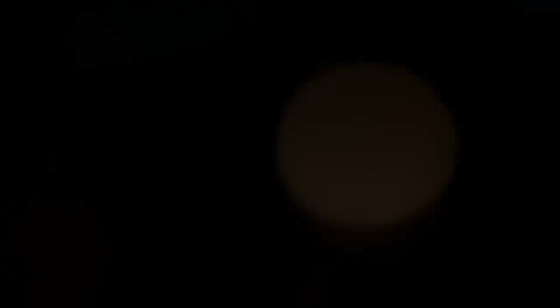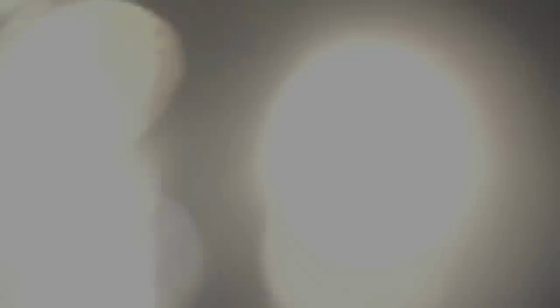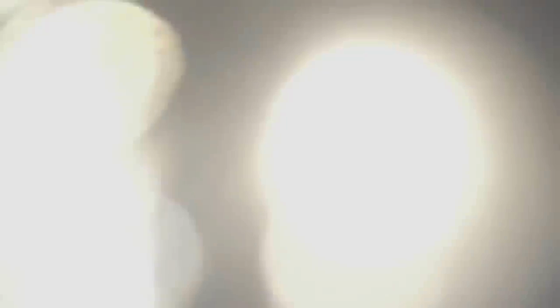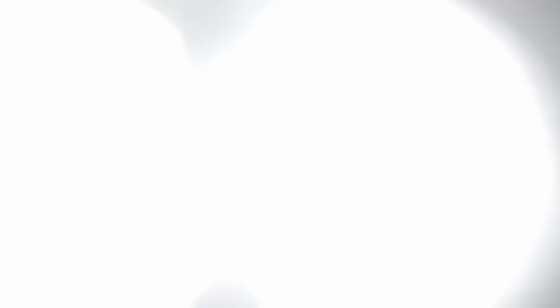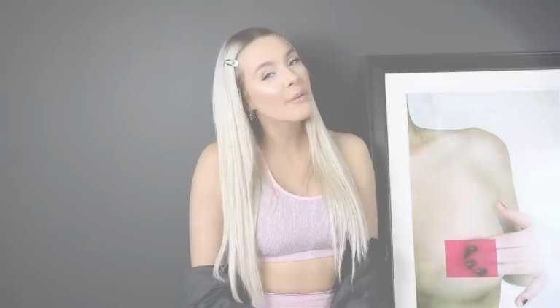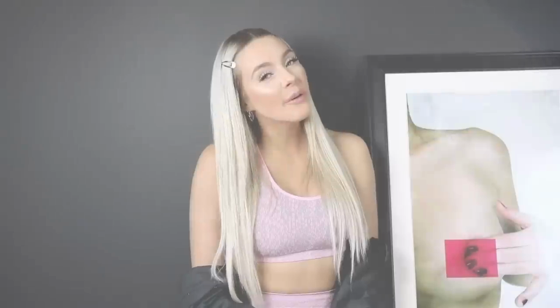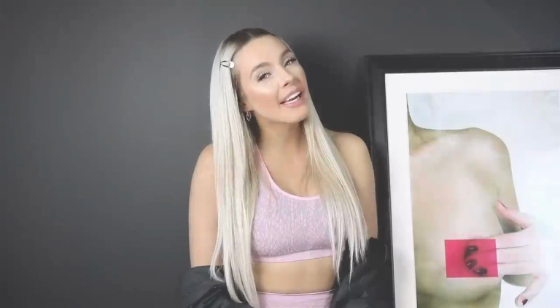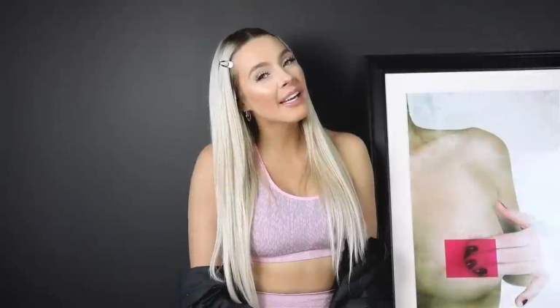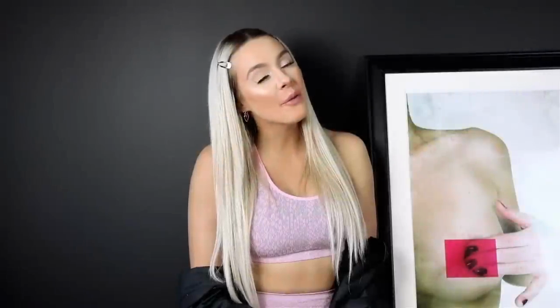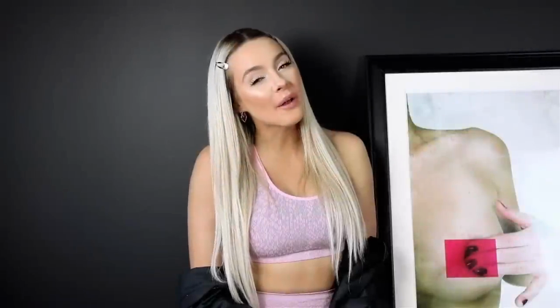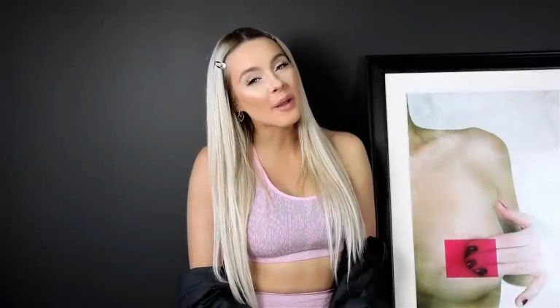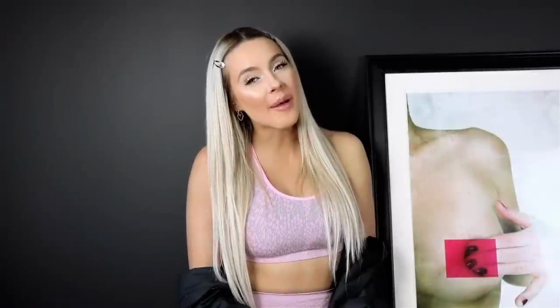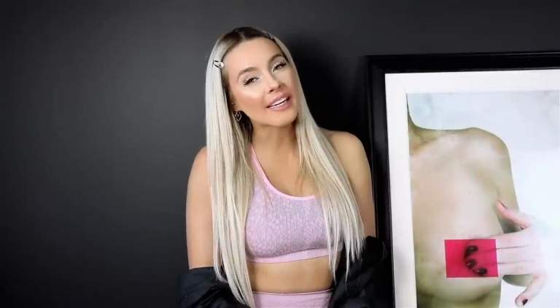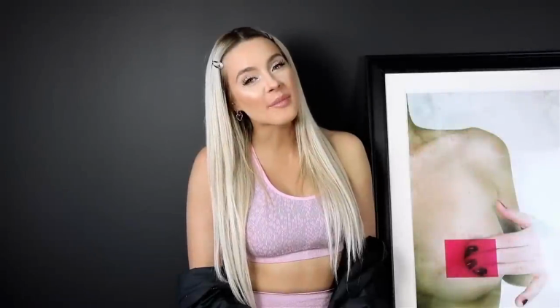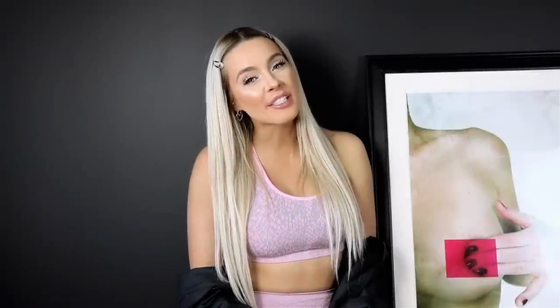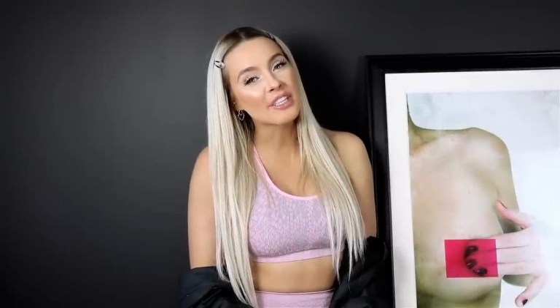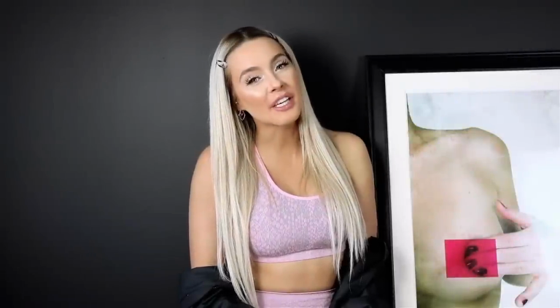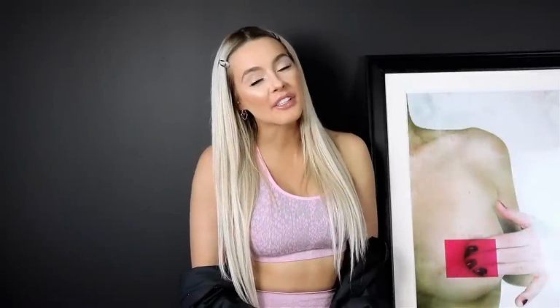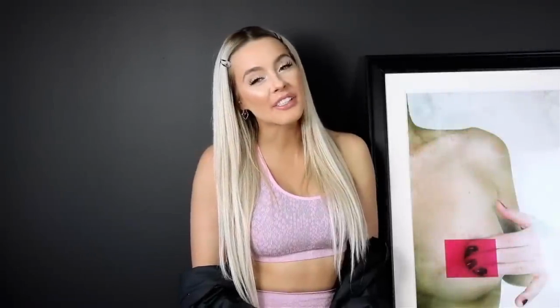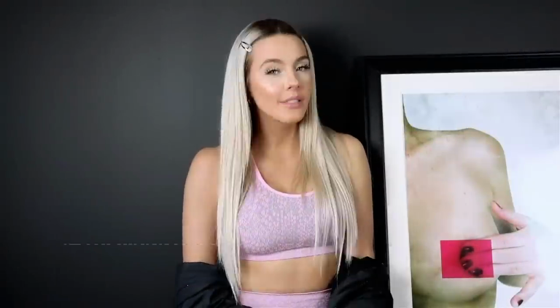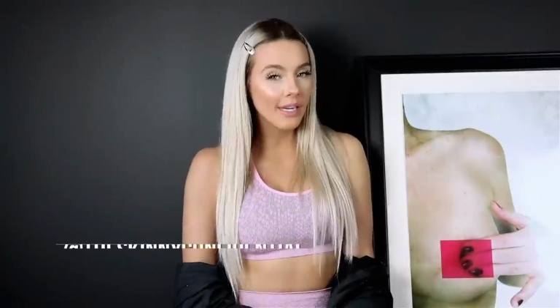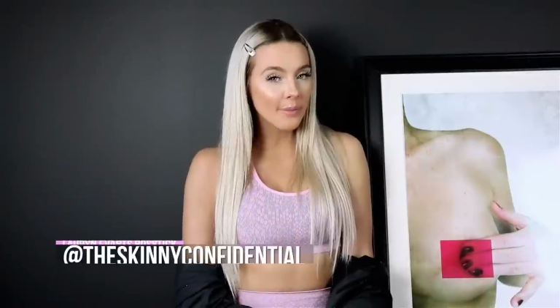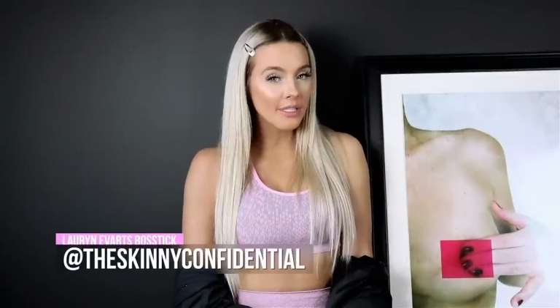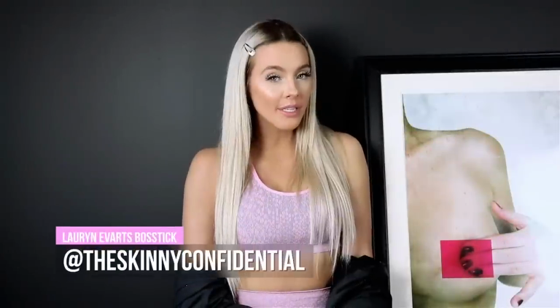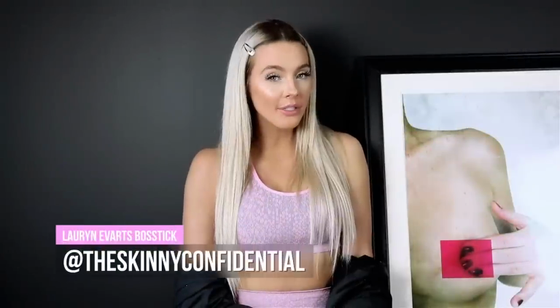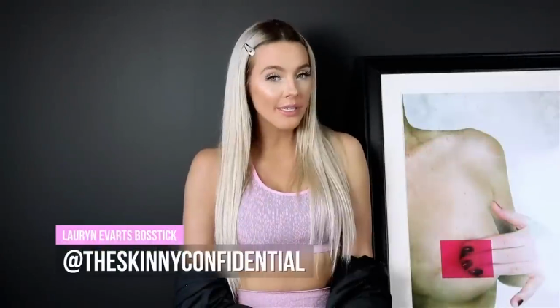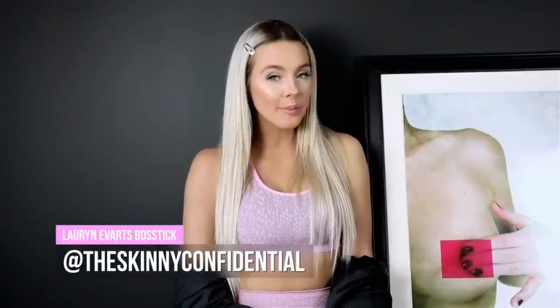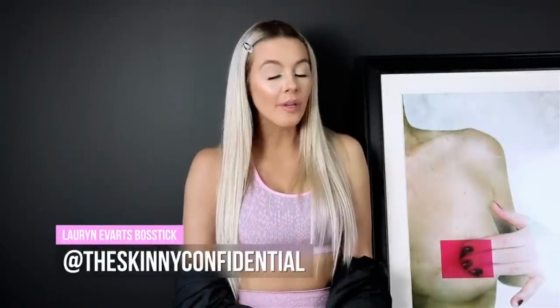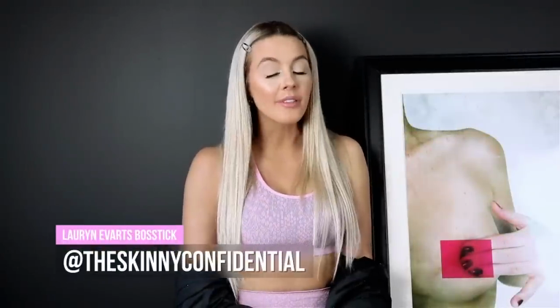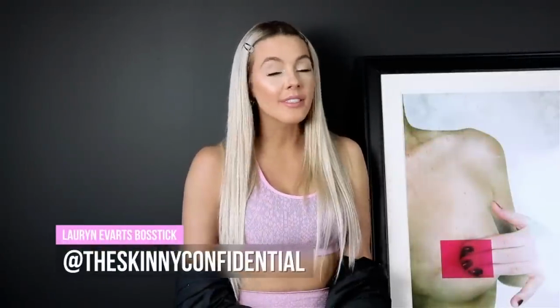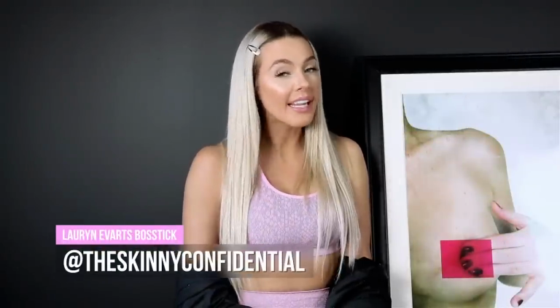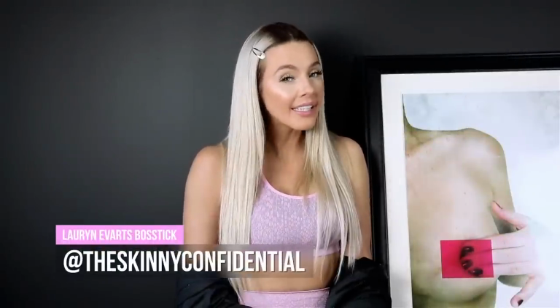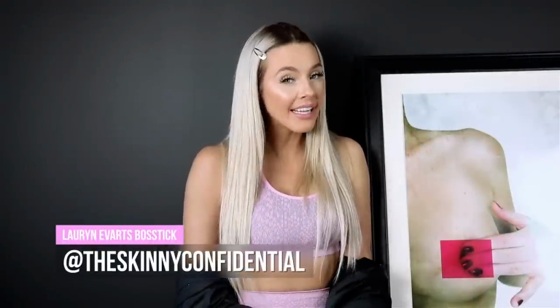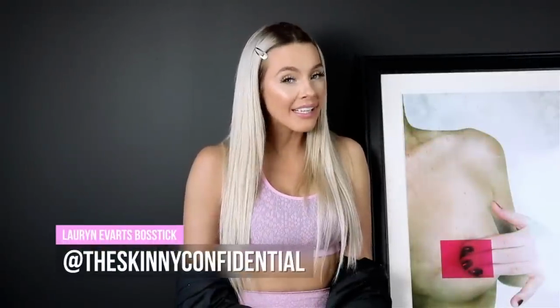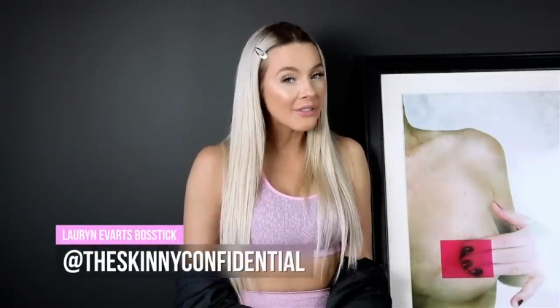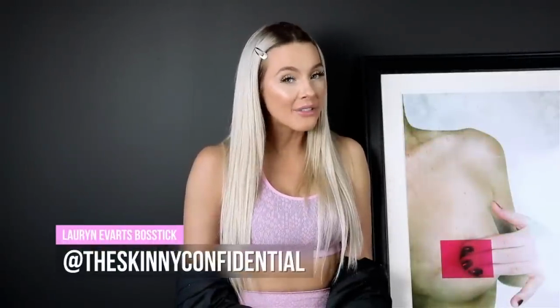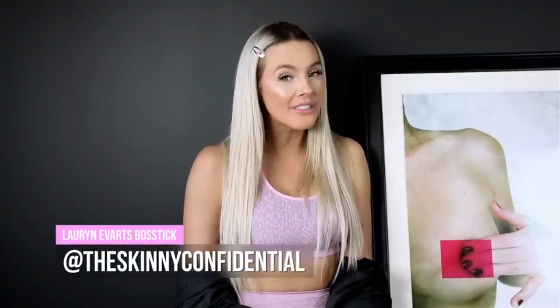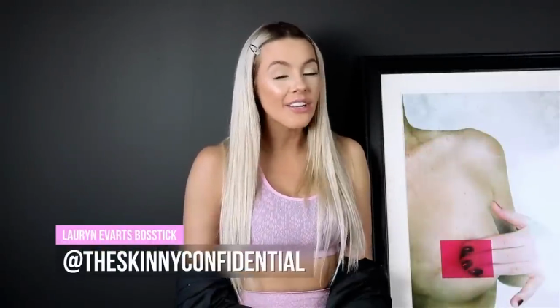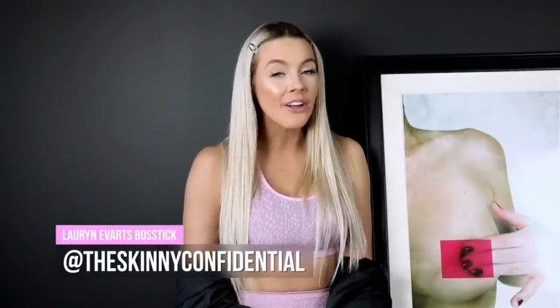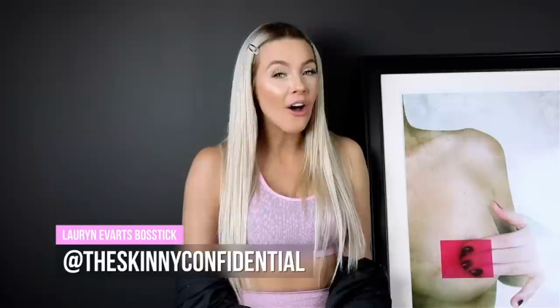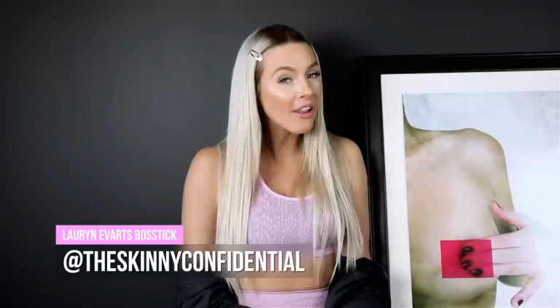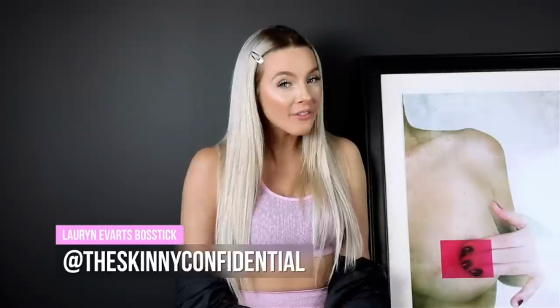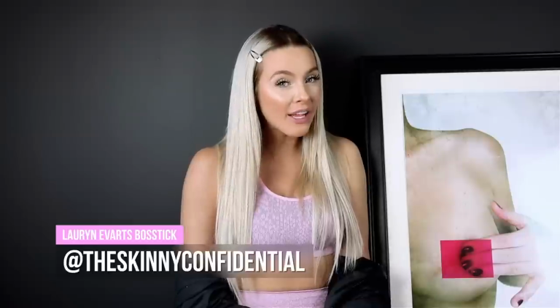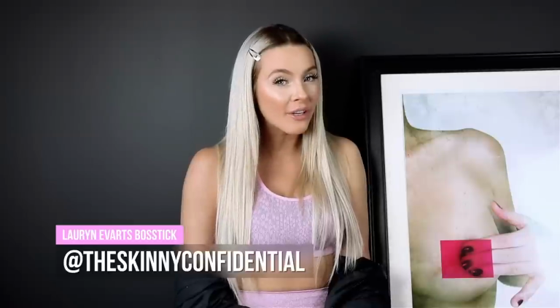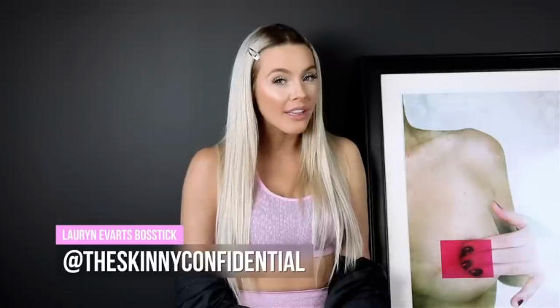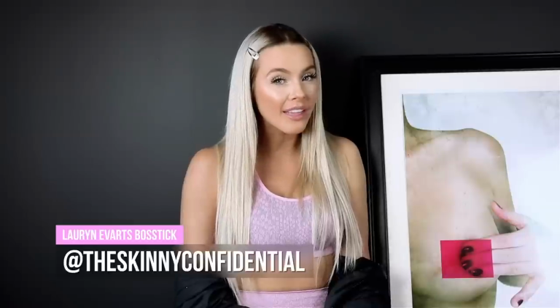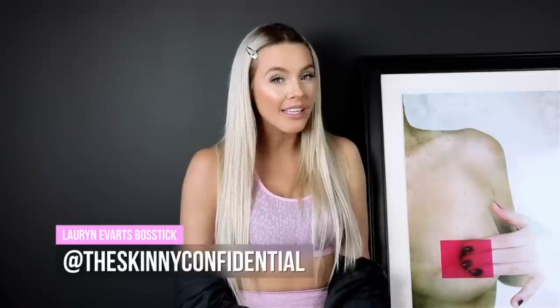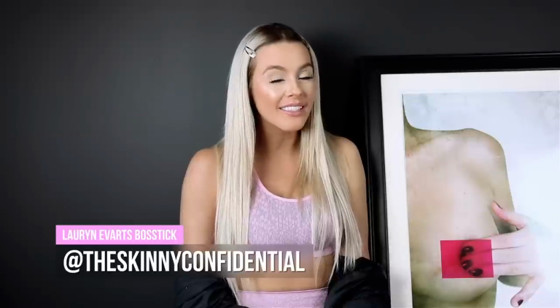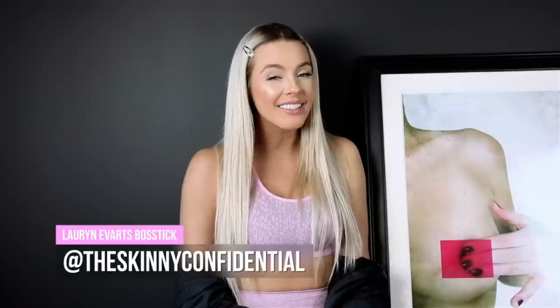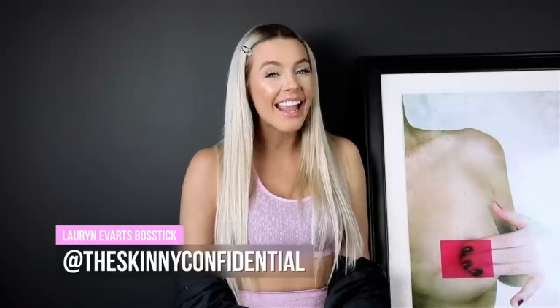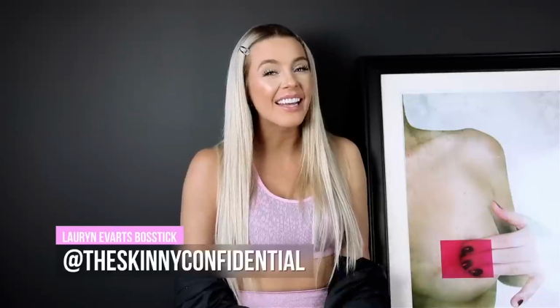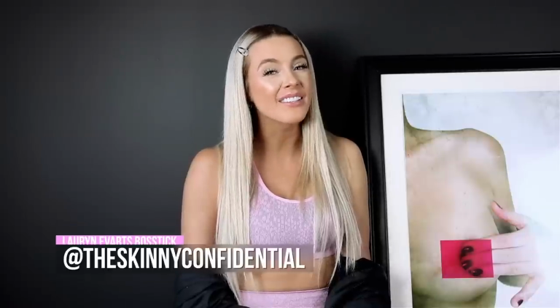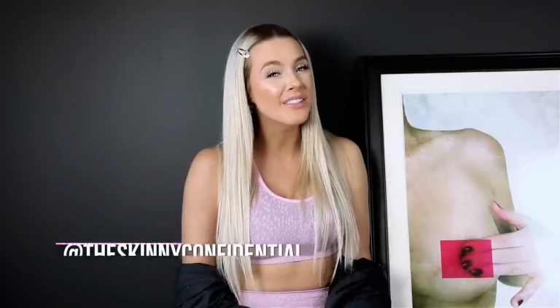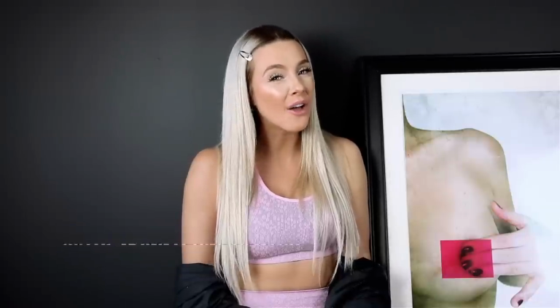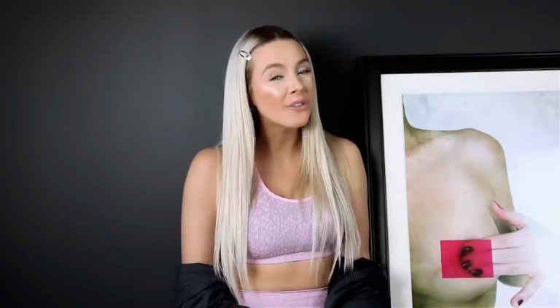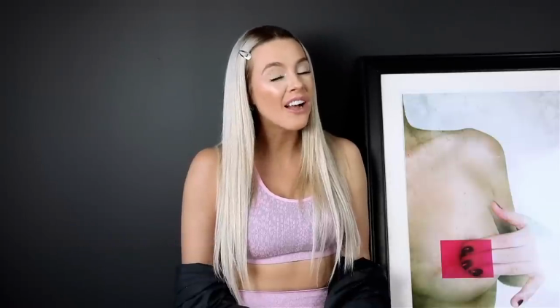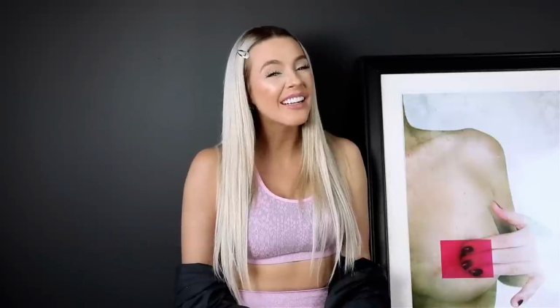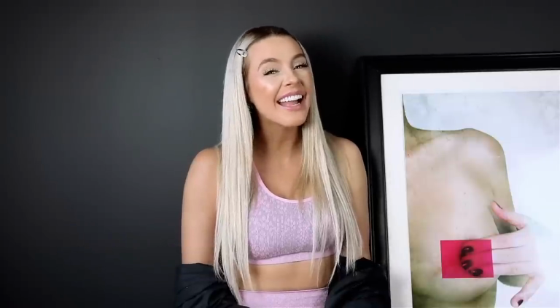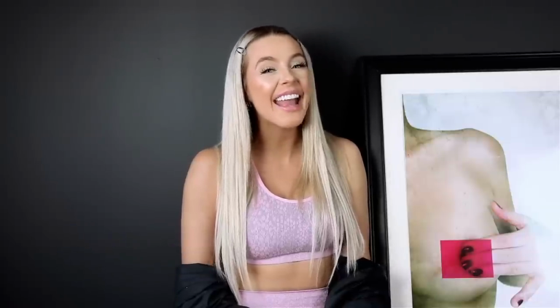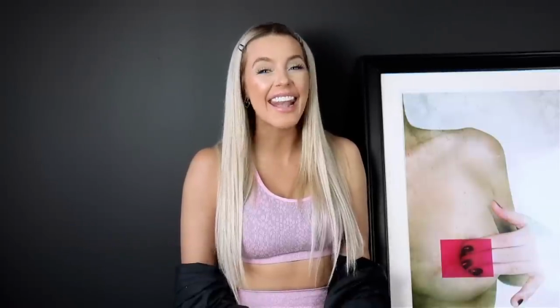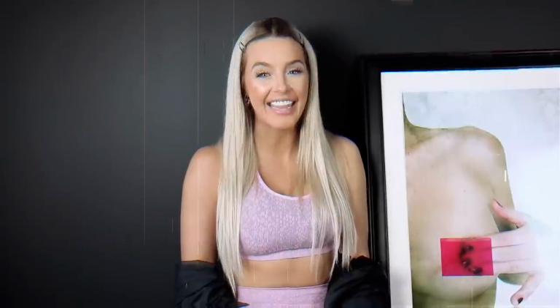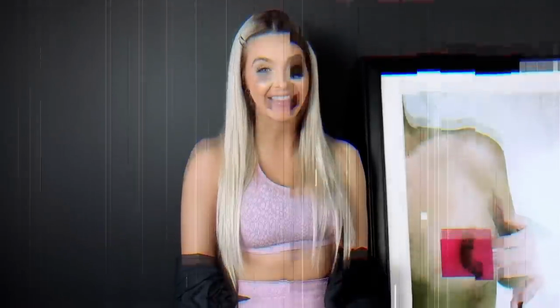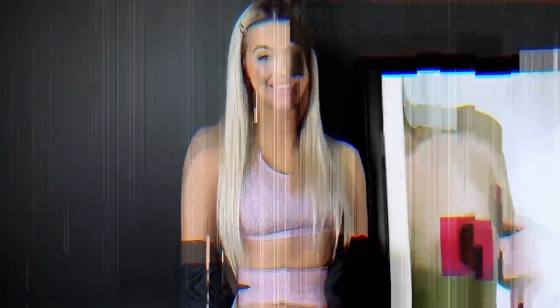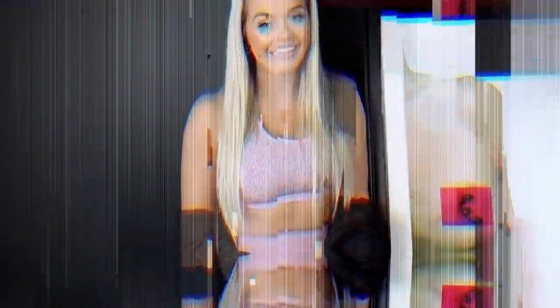Hi everyone! Welcome back to my channel. Today I'm going to tell you guys about St. Candles, Cauliflower Thins, and a Salt Rock Night Light.